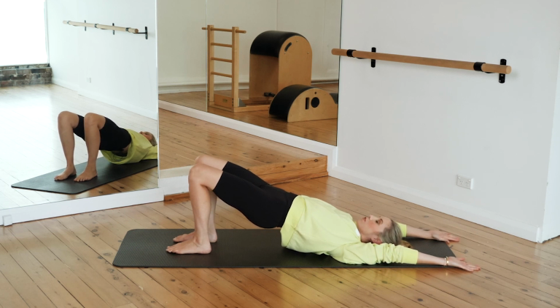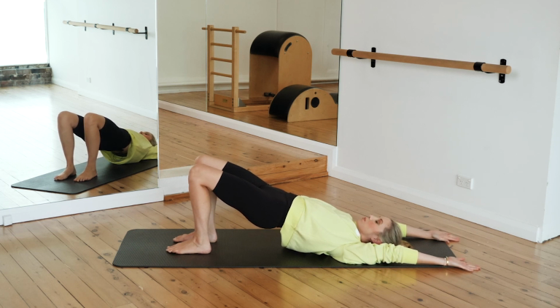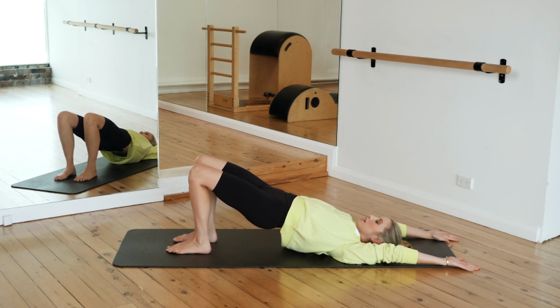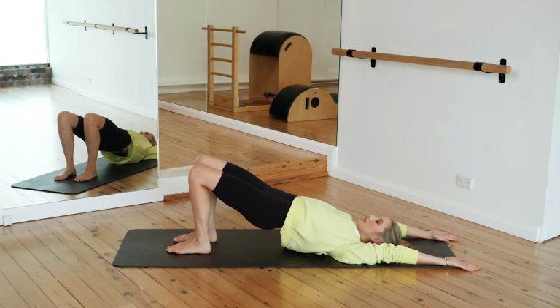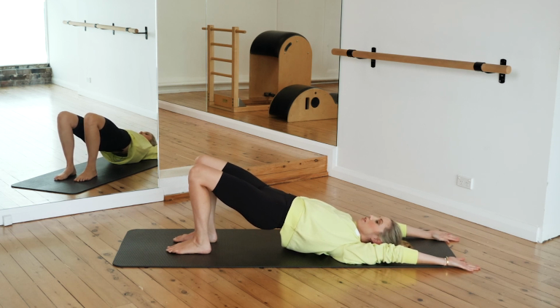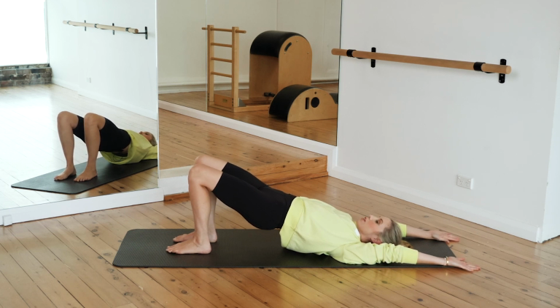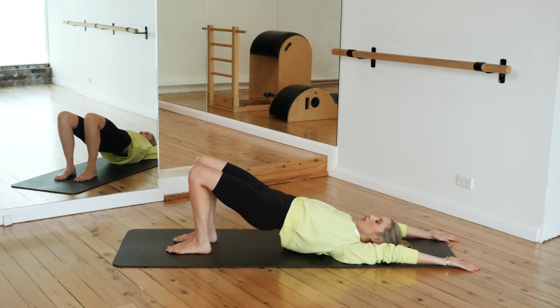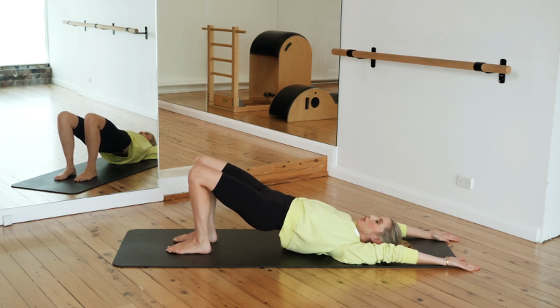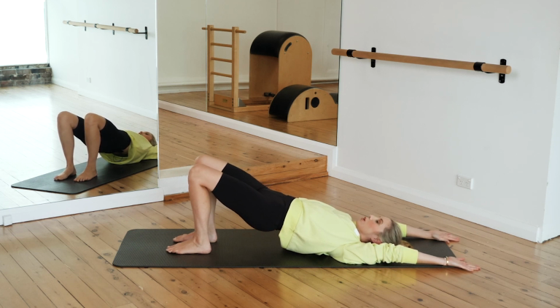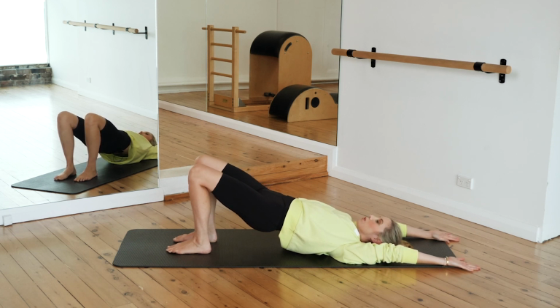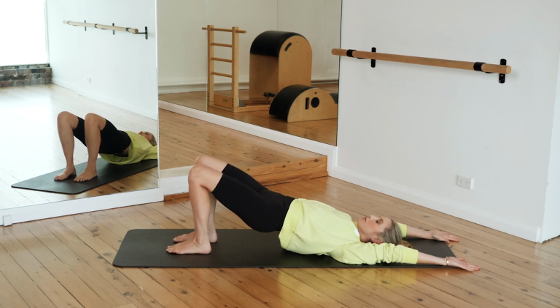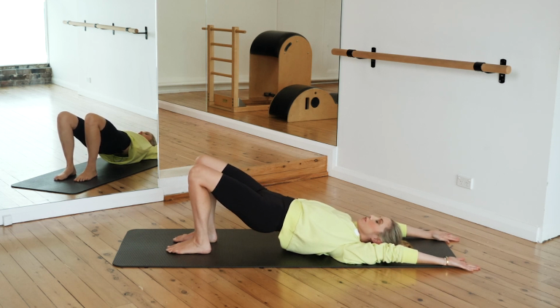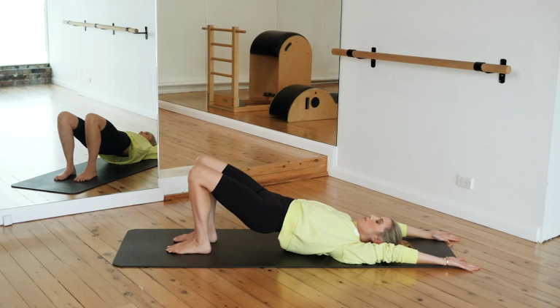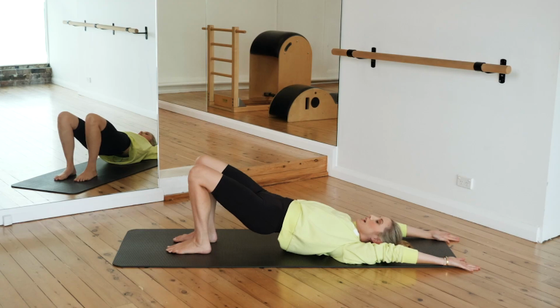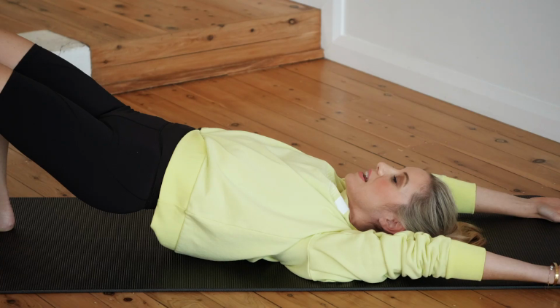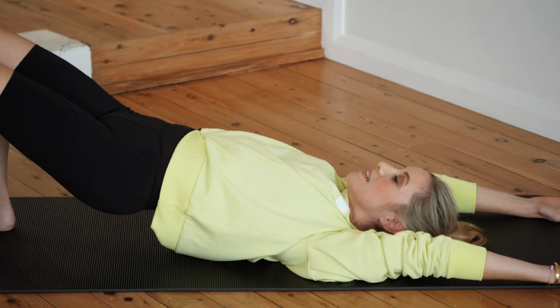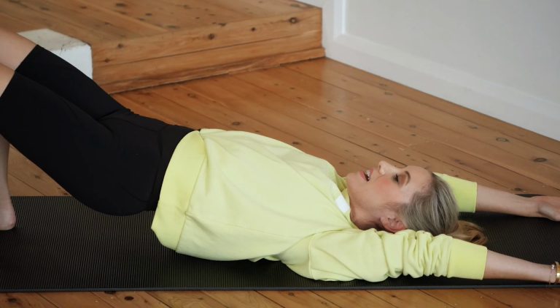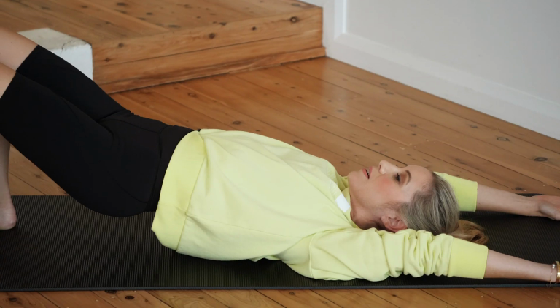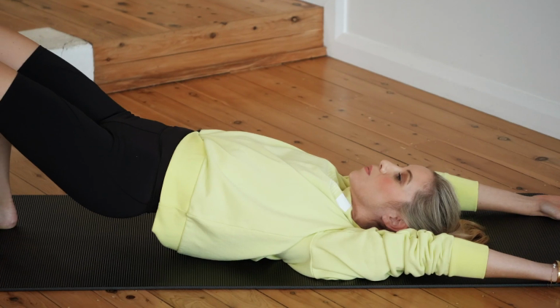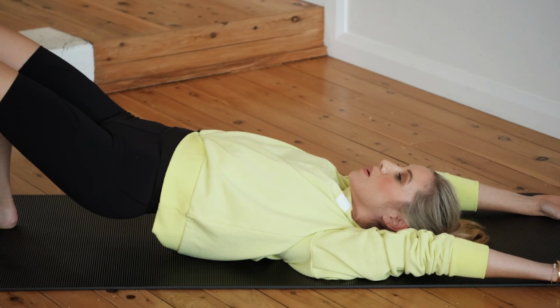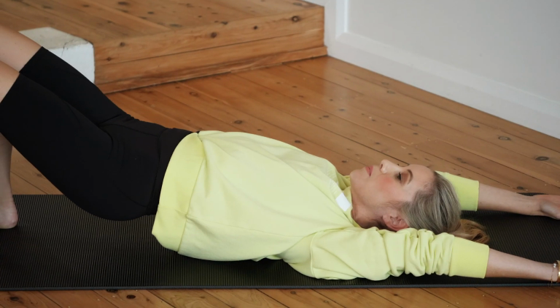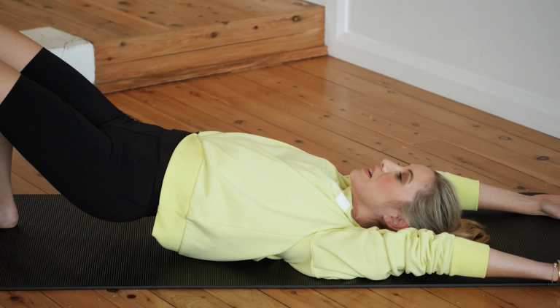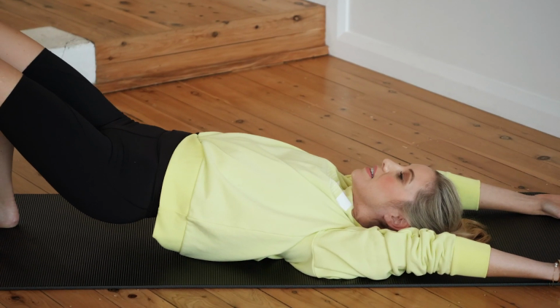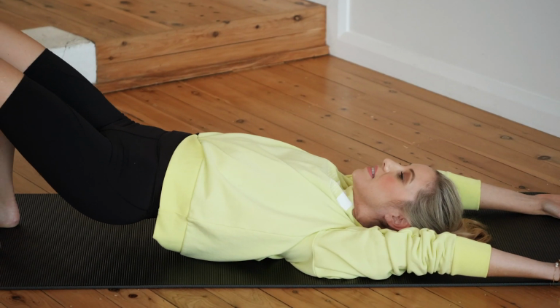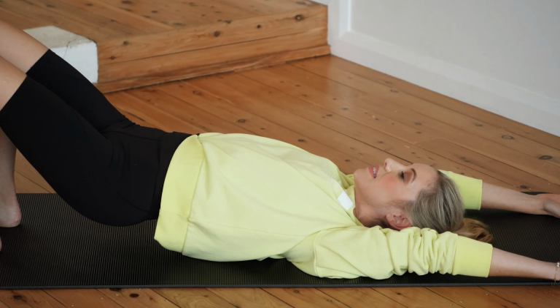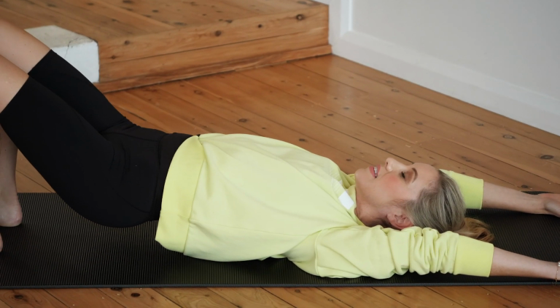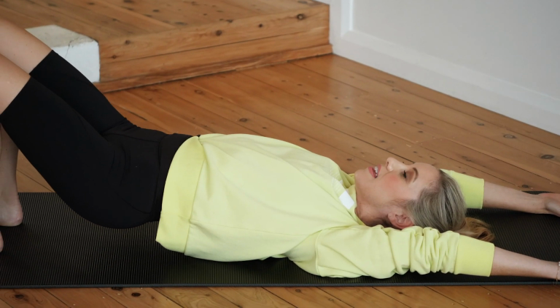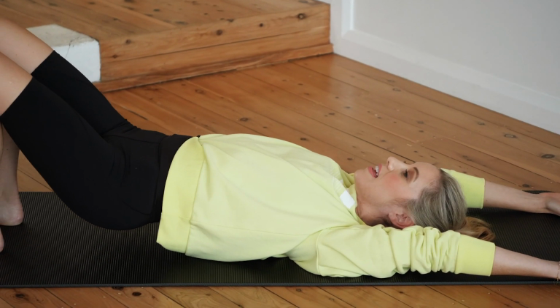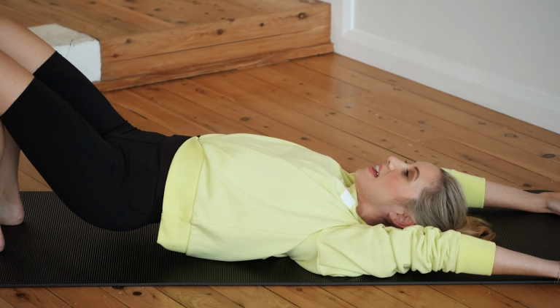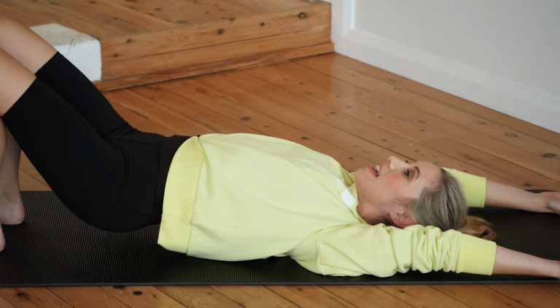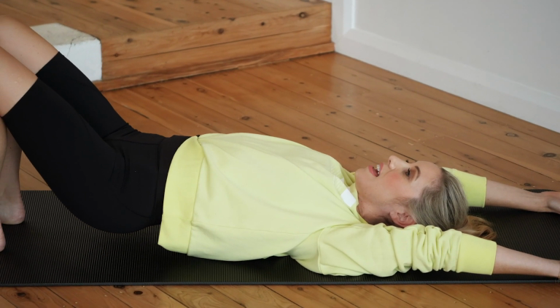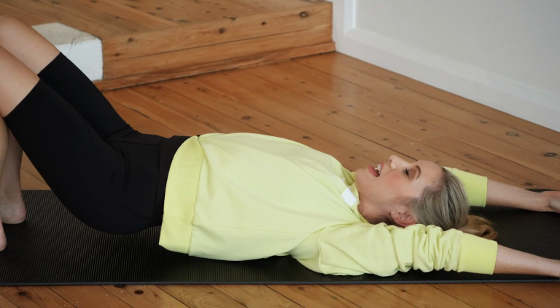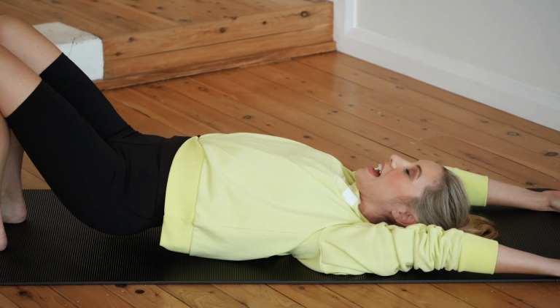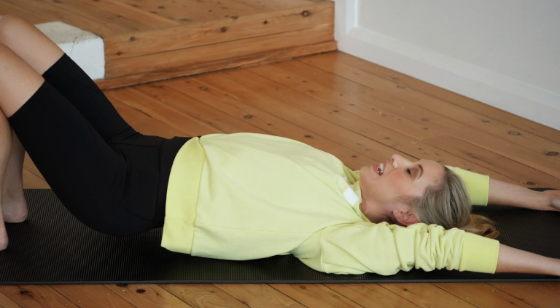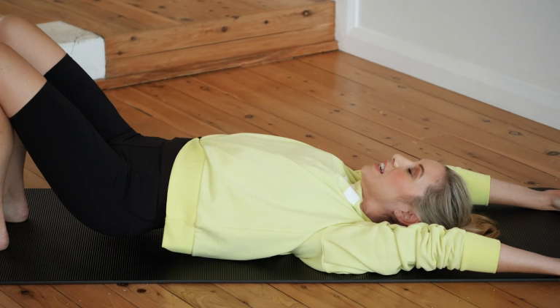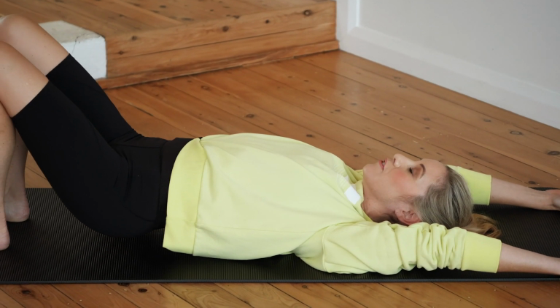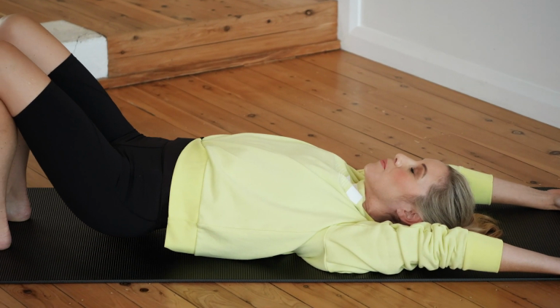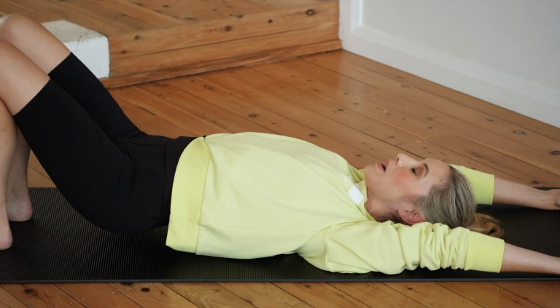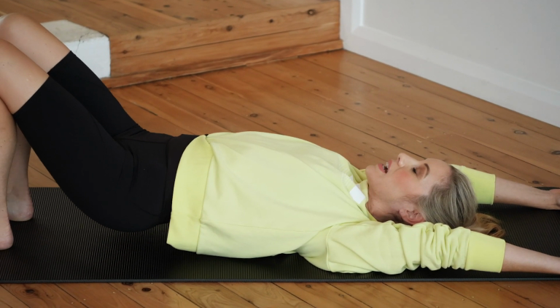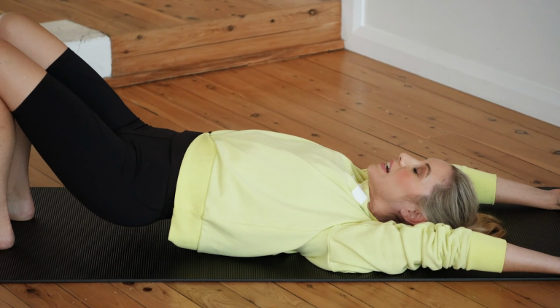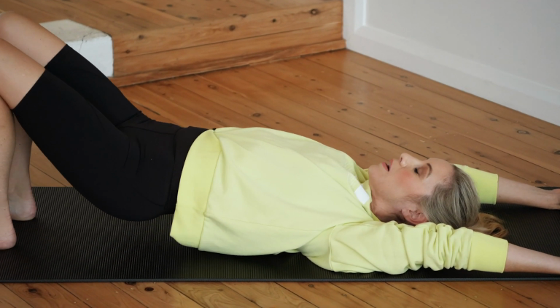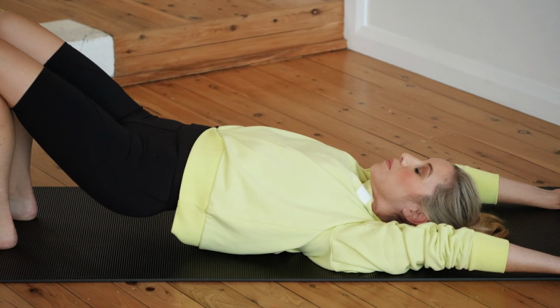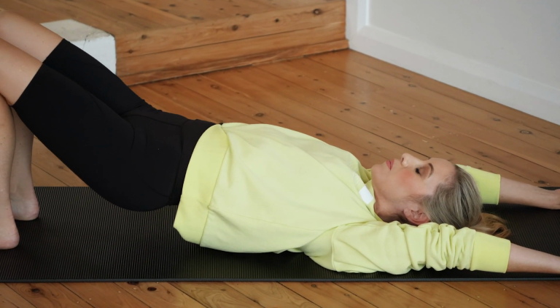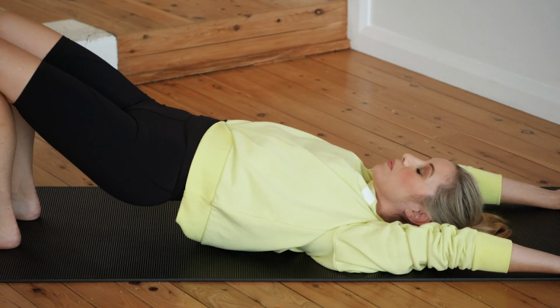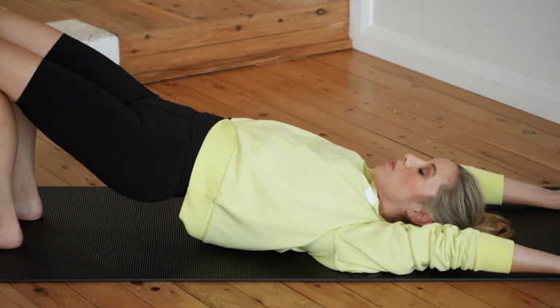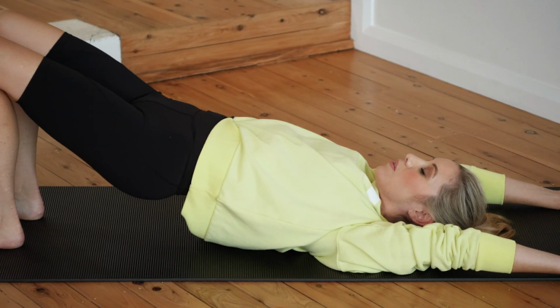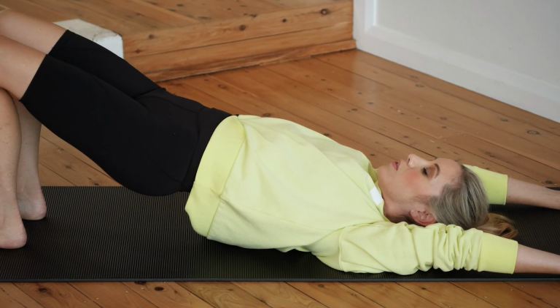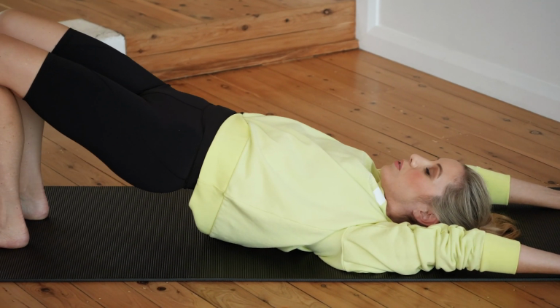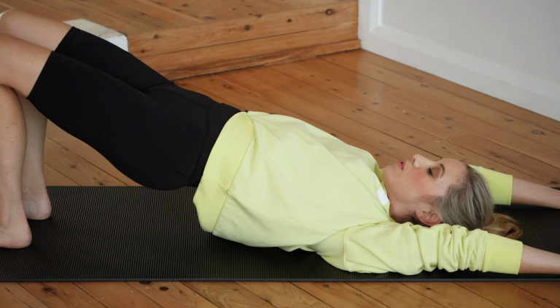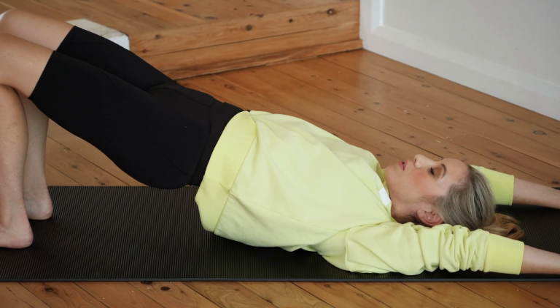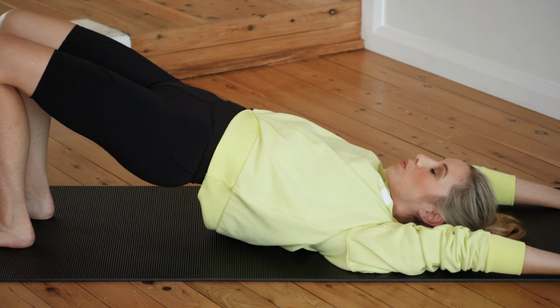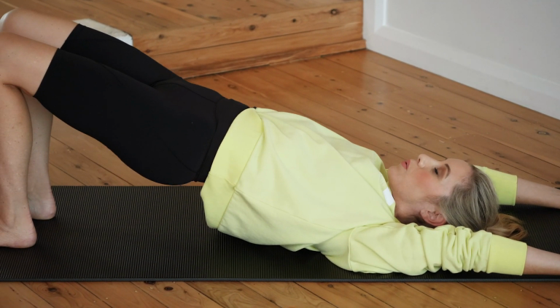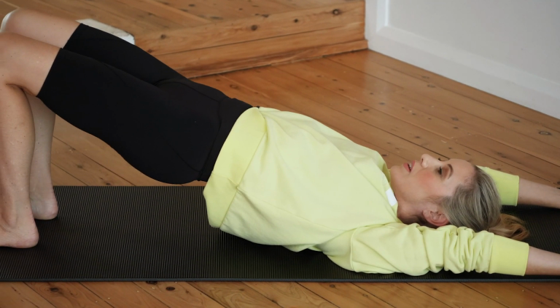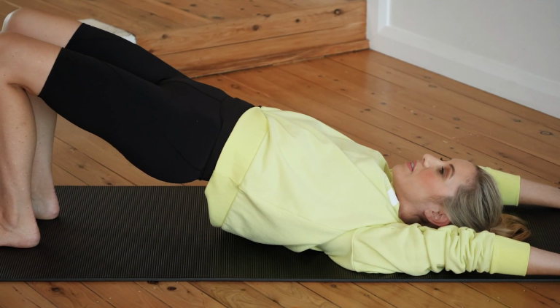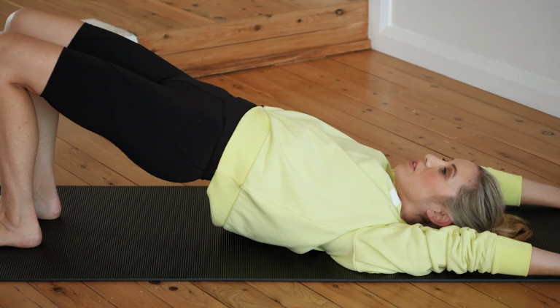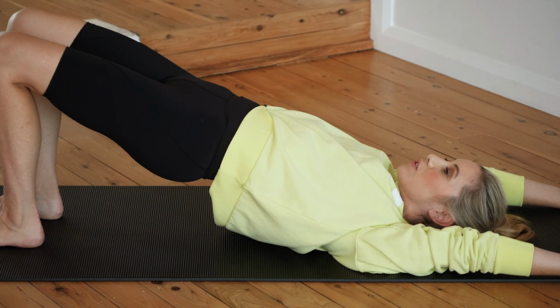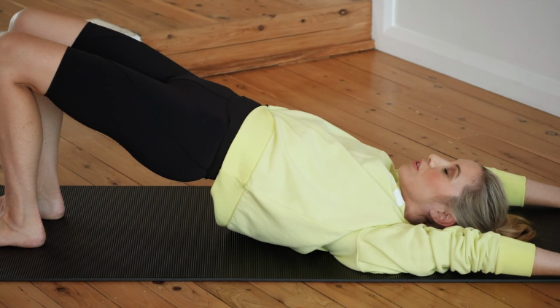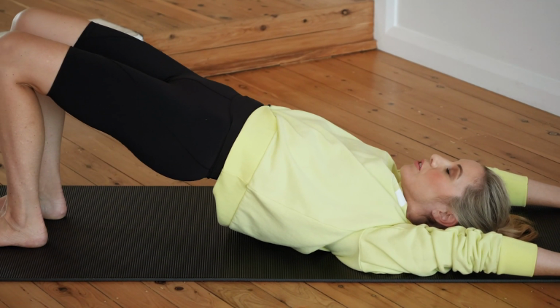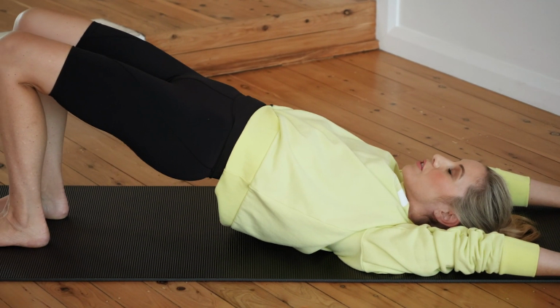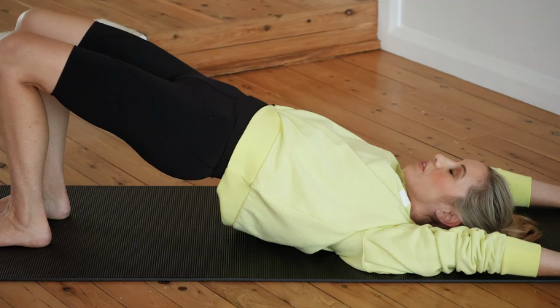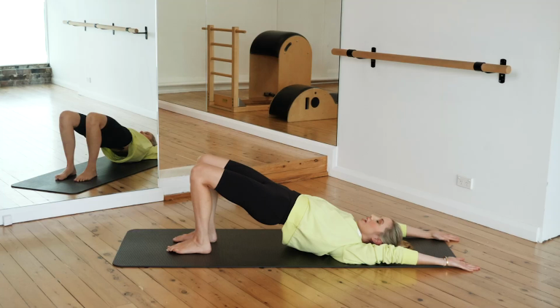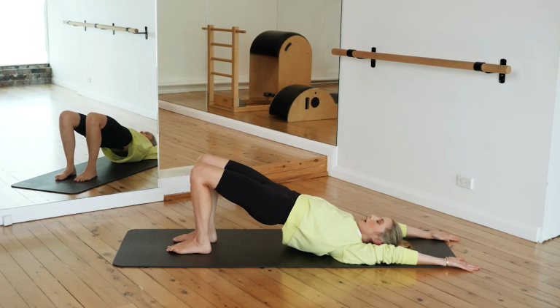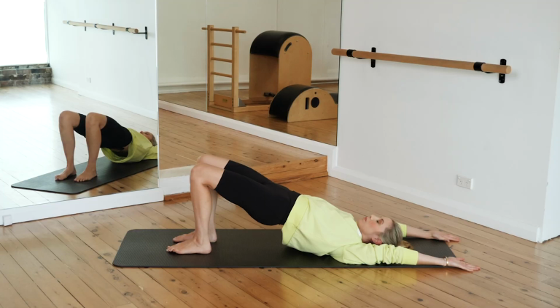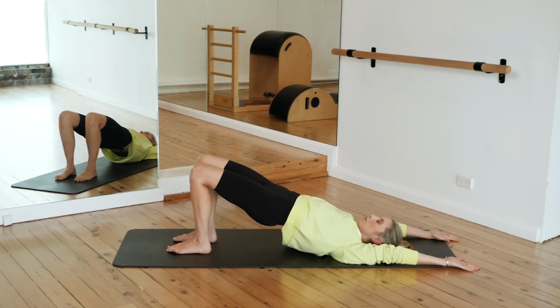From here you're going to lower your spine down in one piece and lift it back and up, squeezing your glutes on the up.